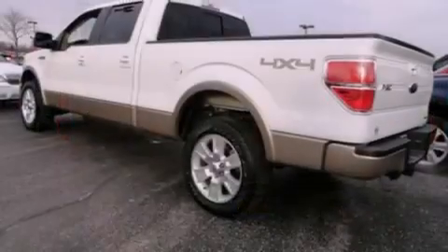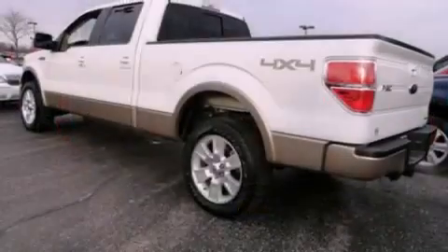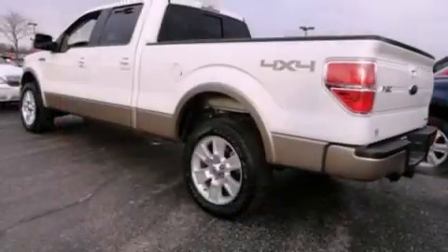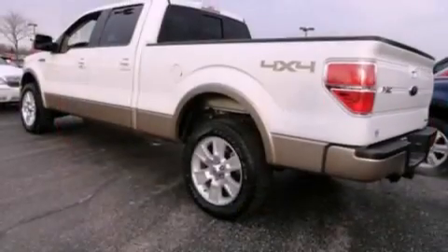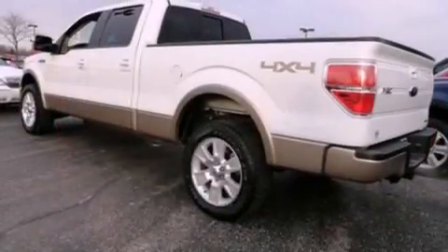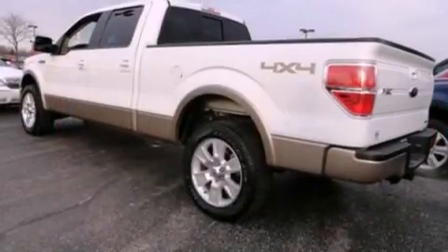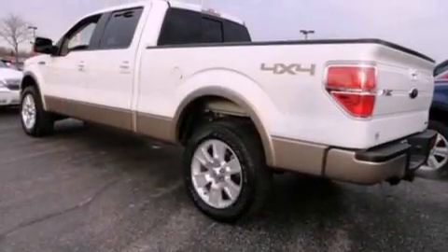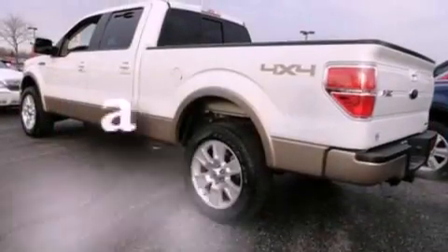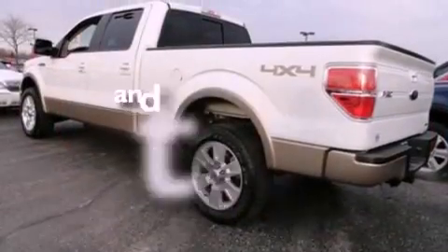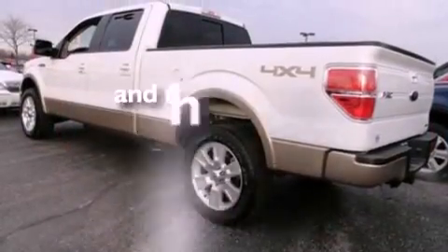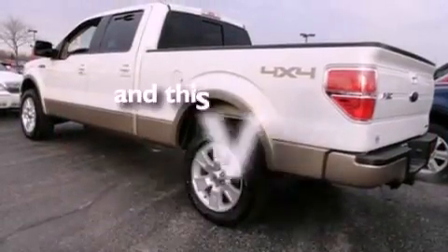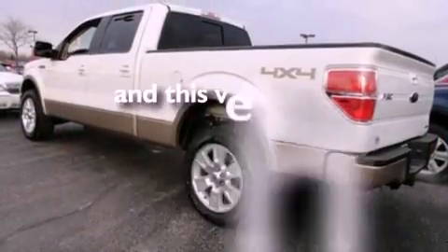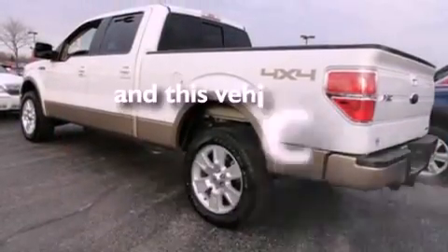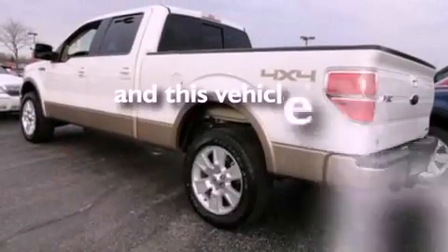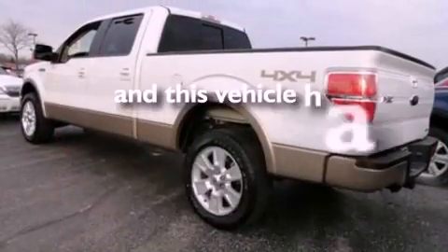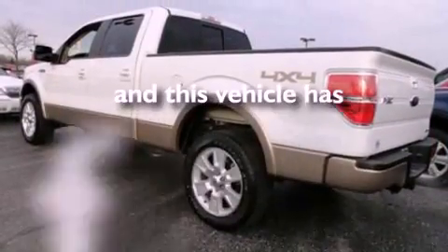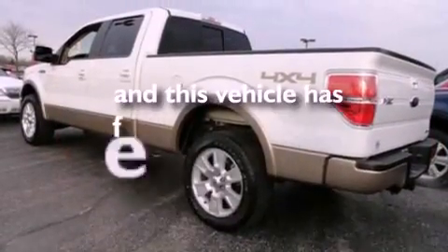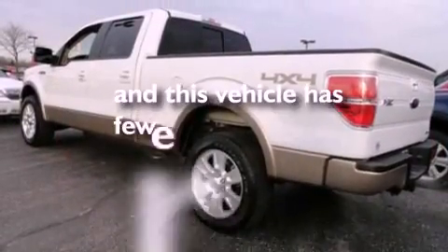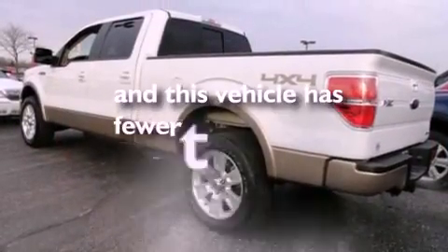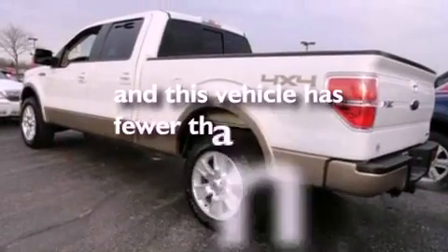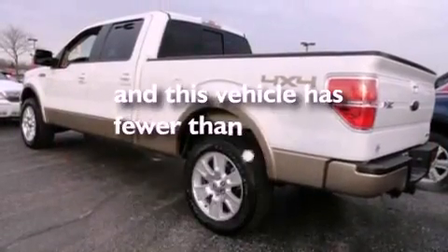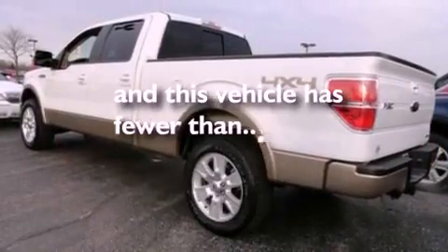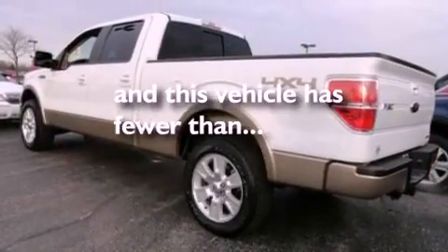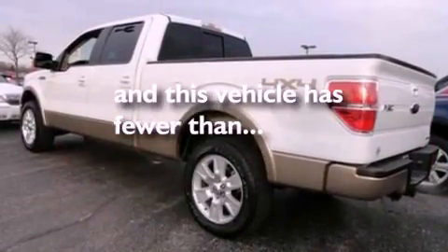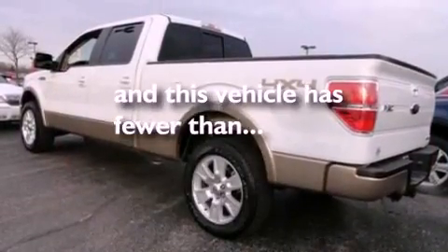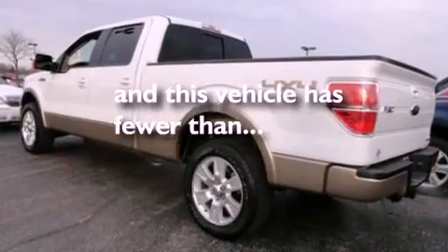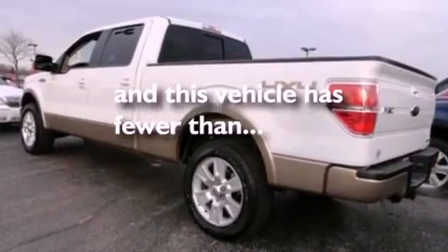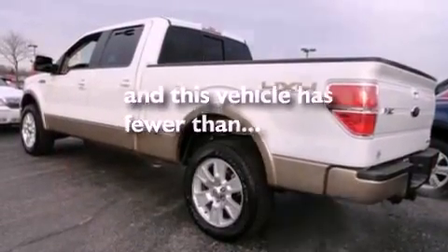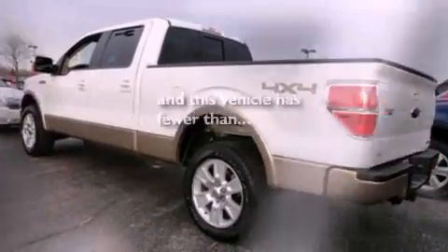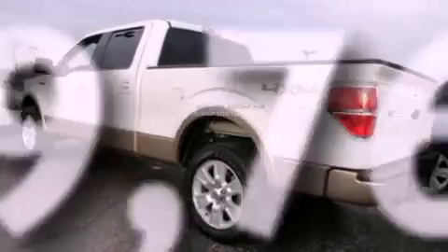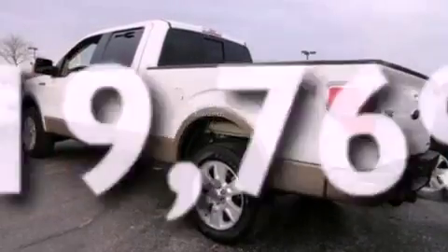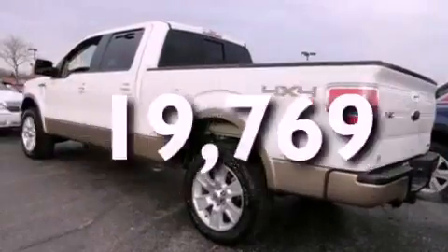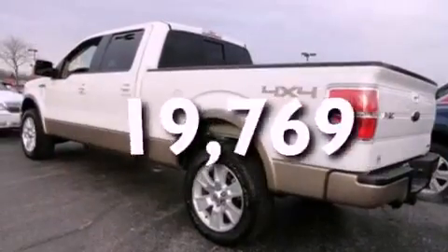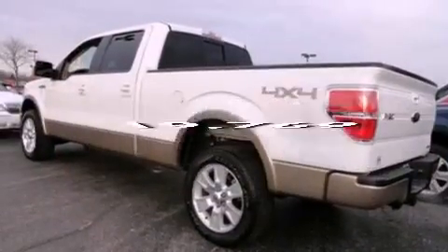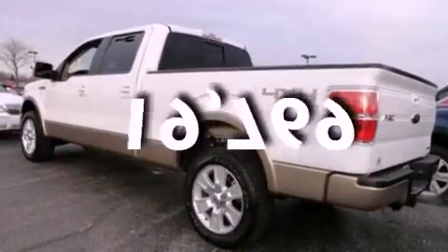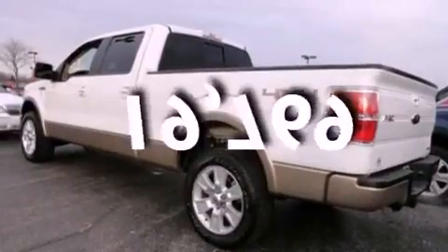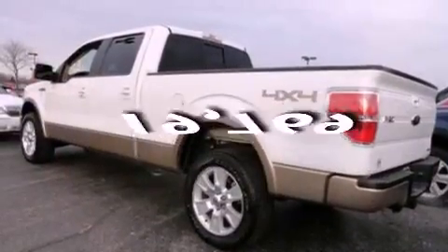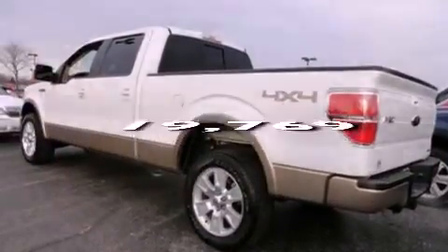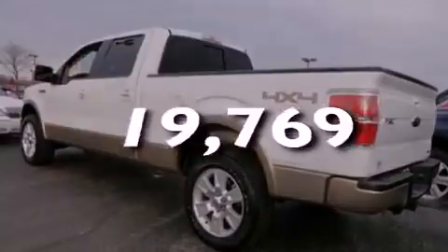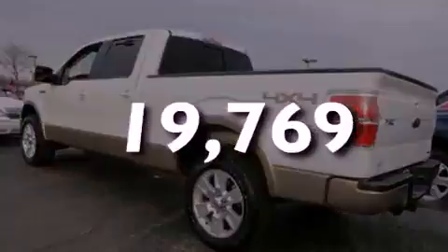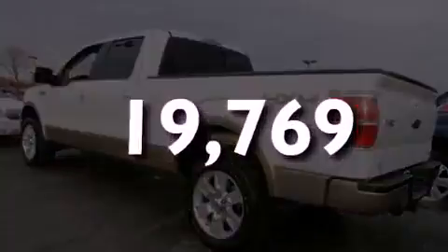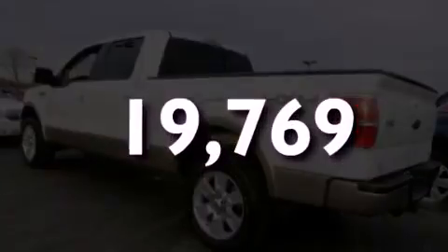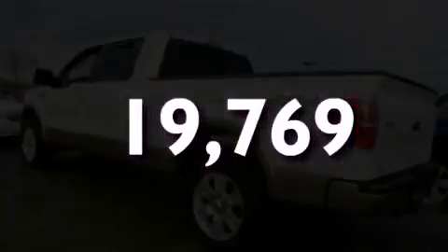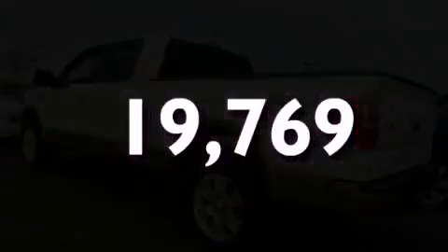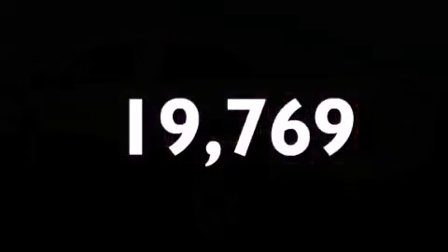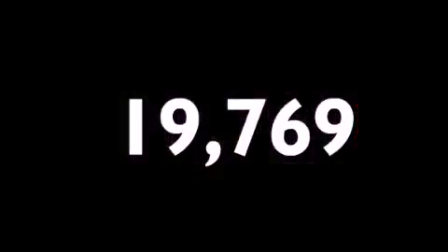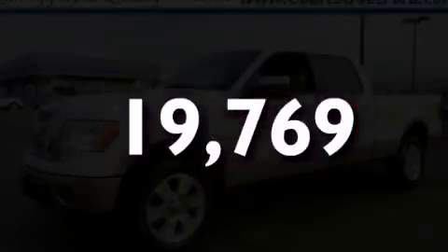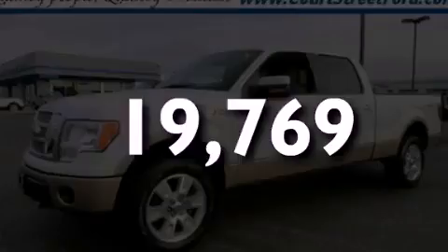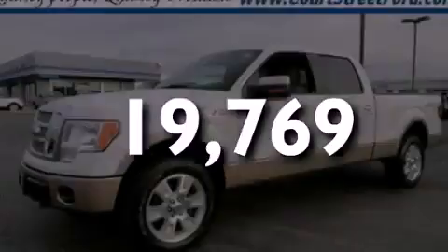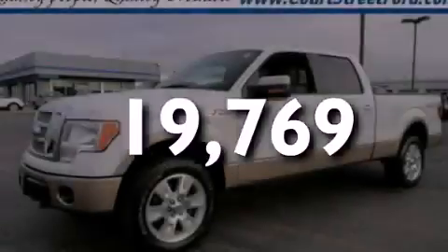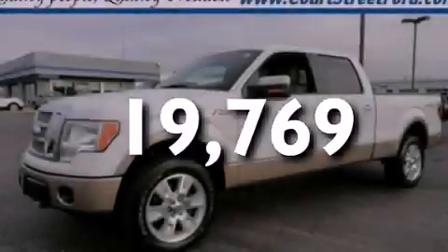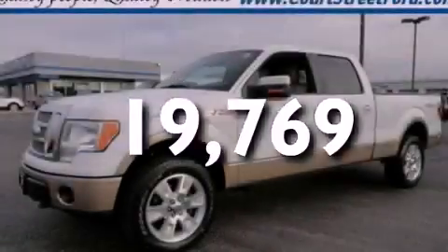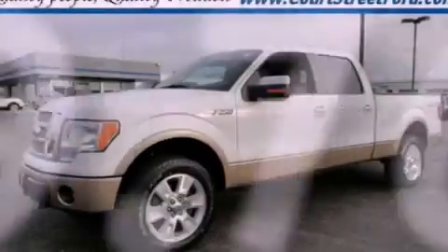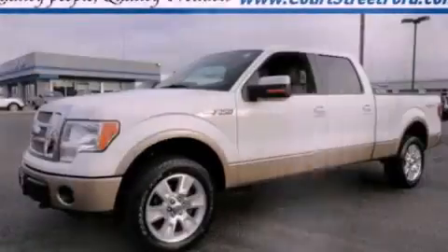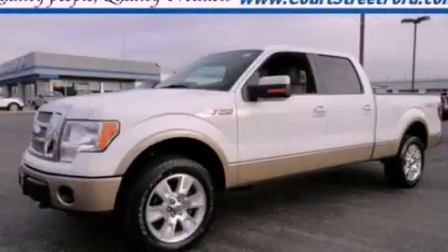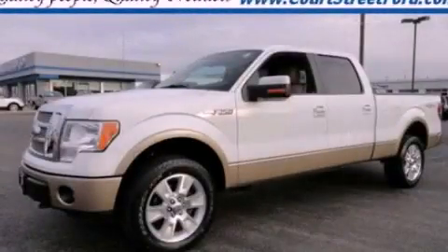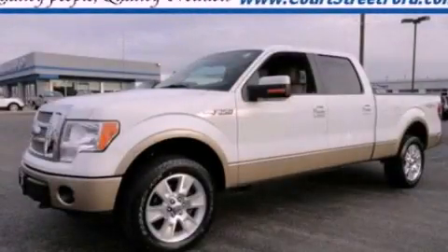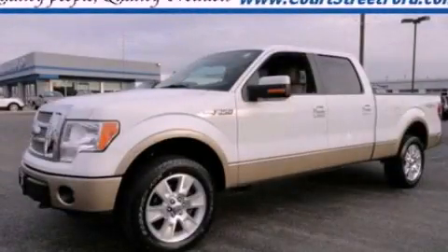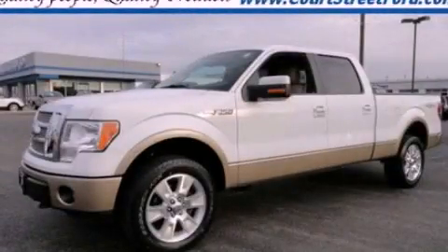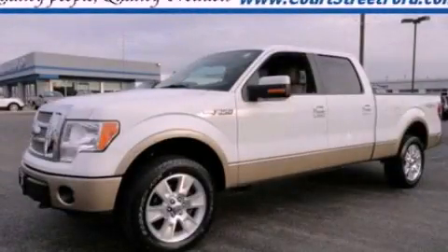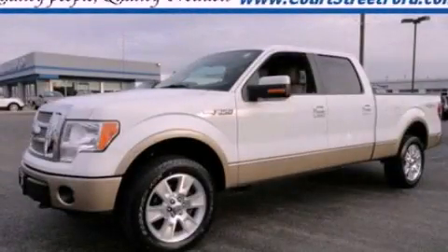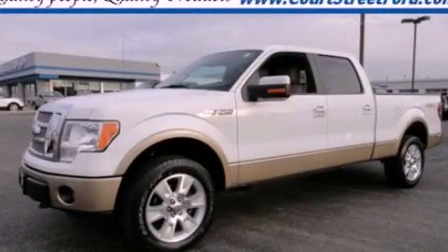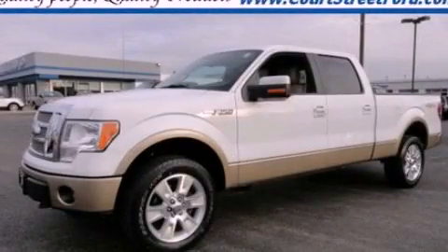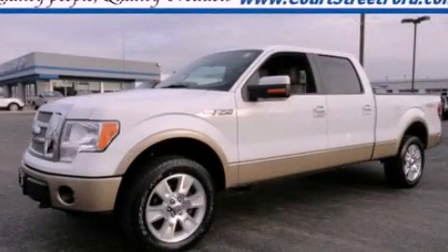This vehicle has less than 20,000 miles. Stop by today and test drive this vehicle for yourself.